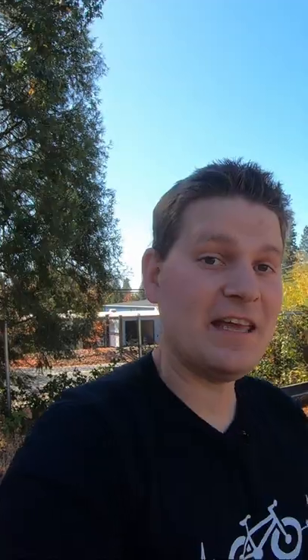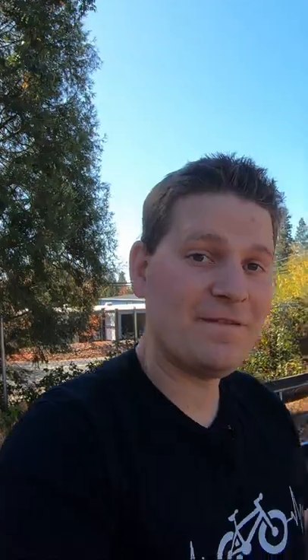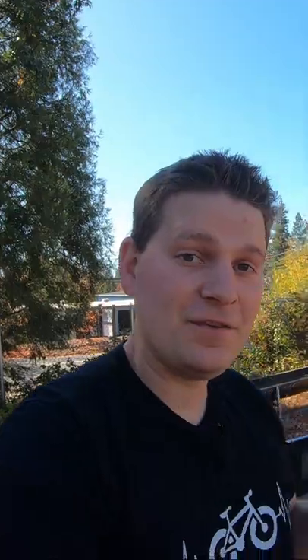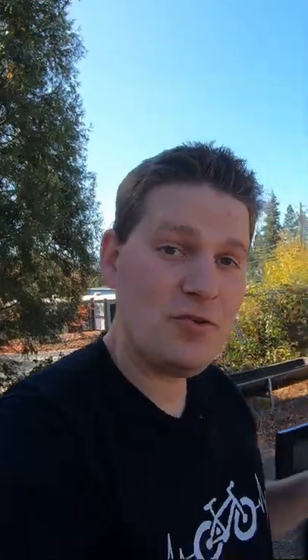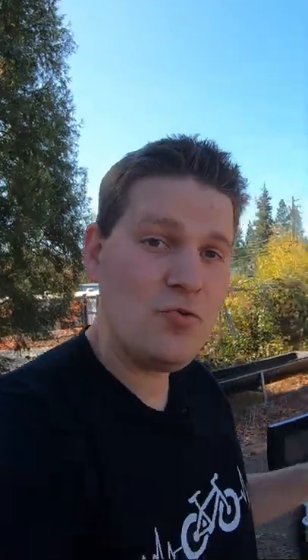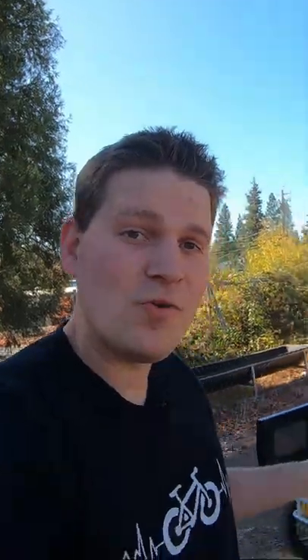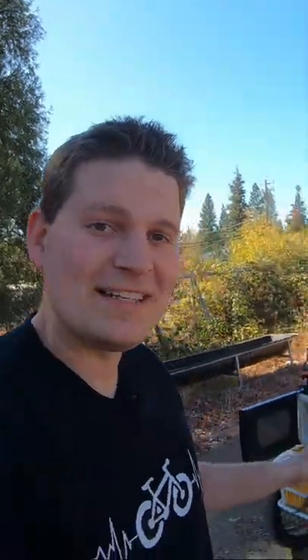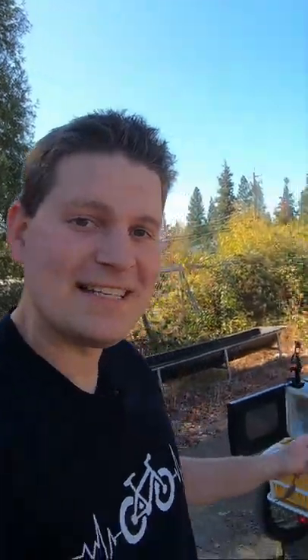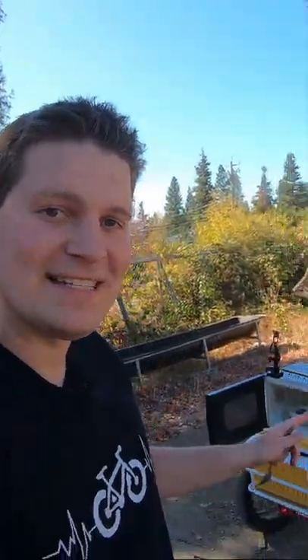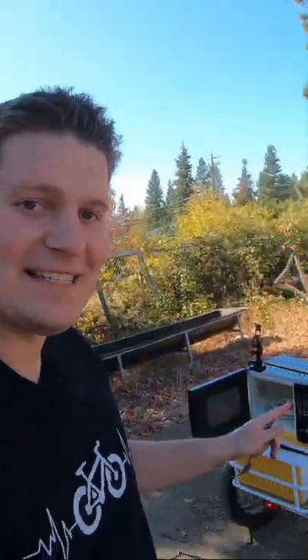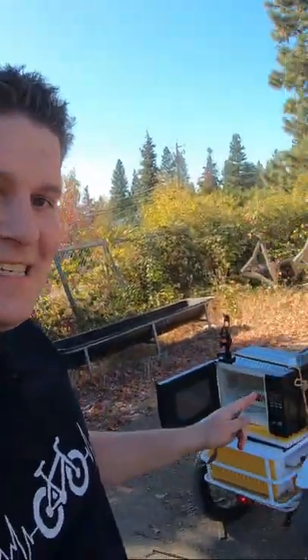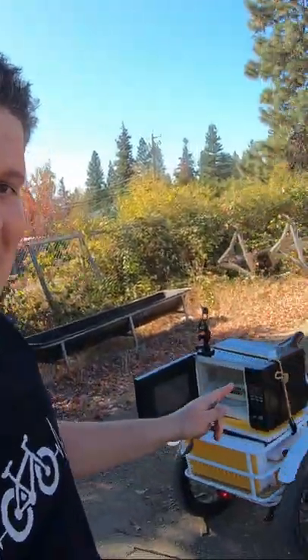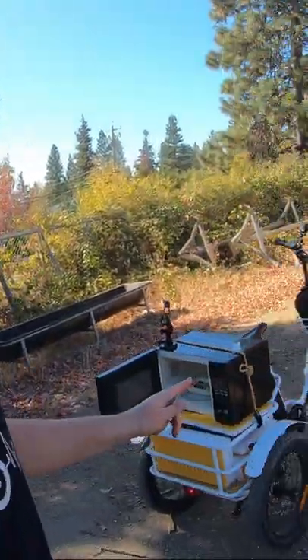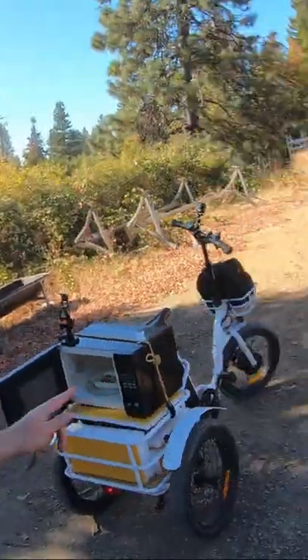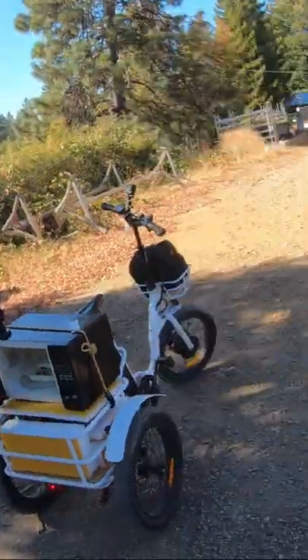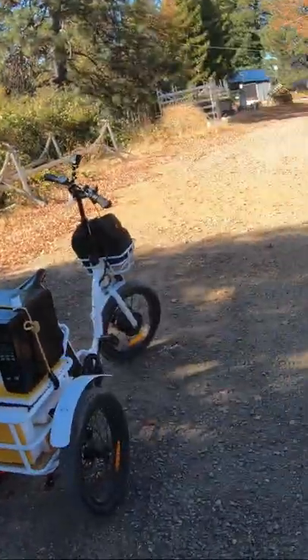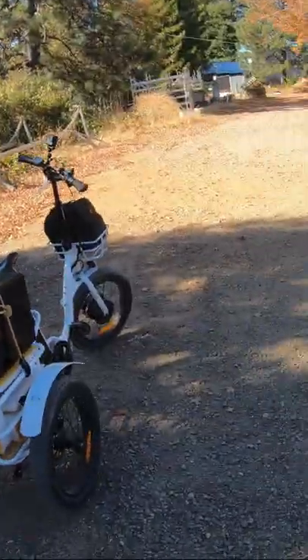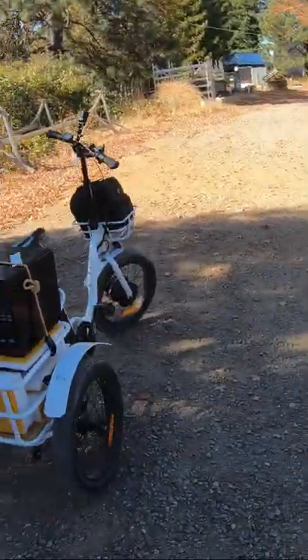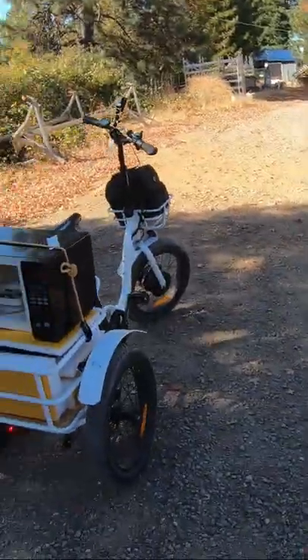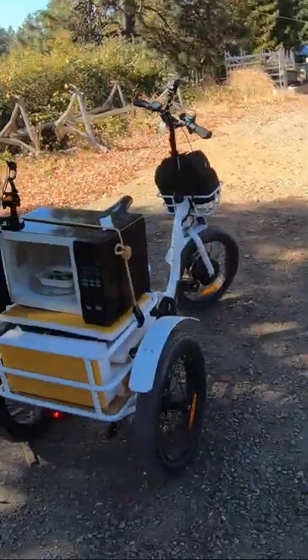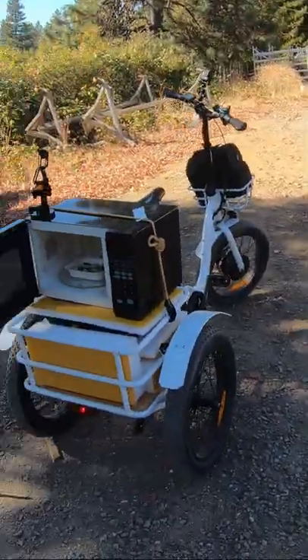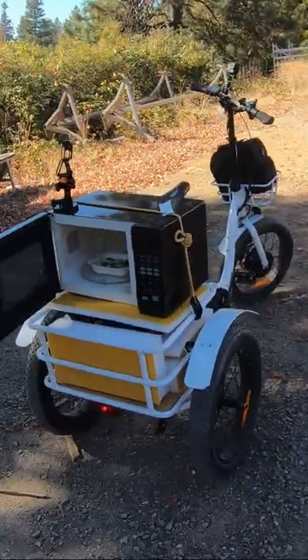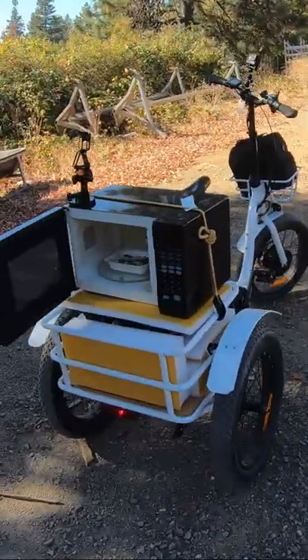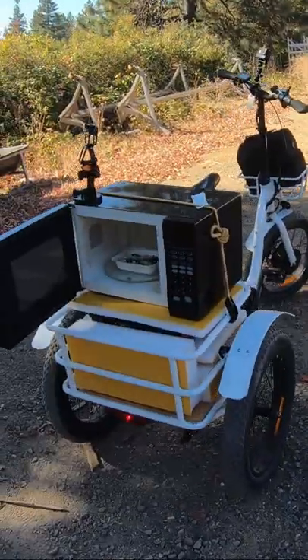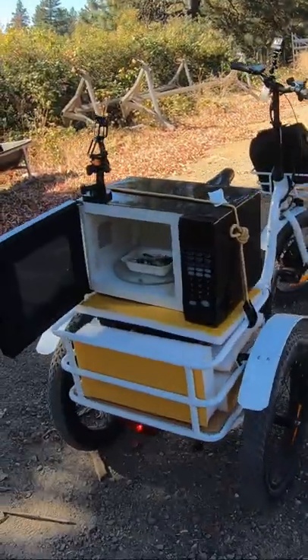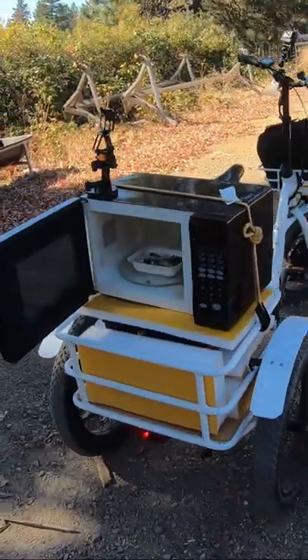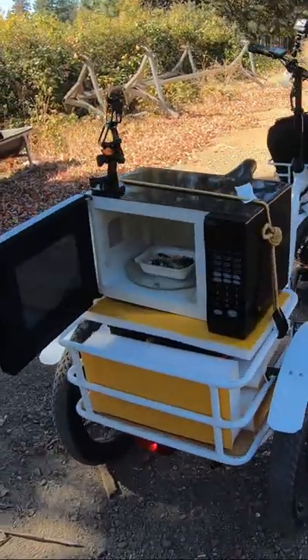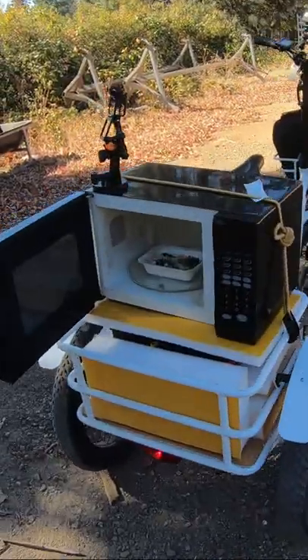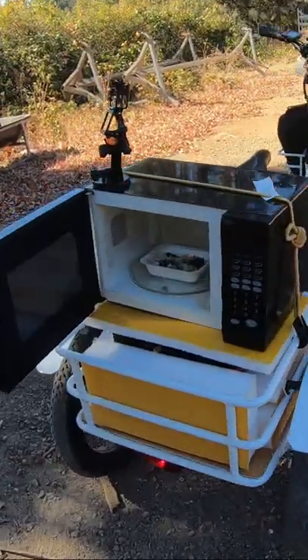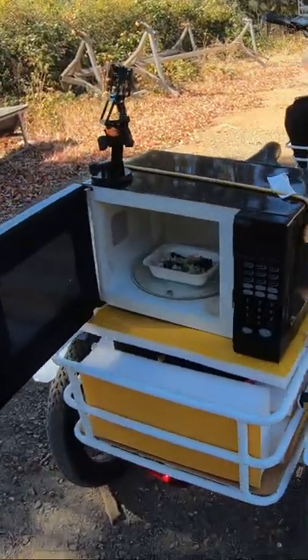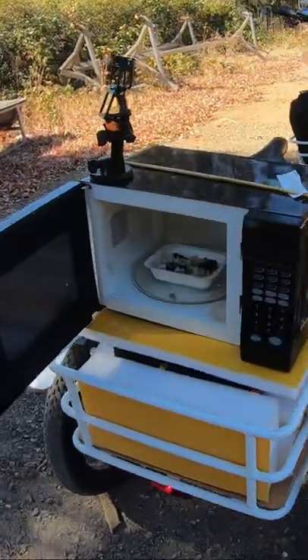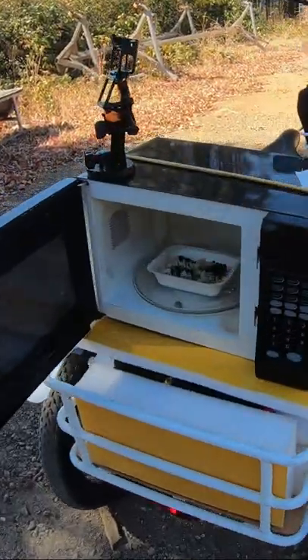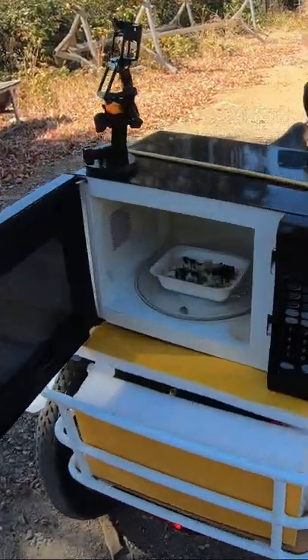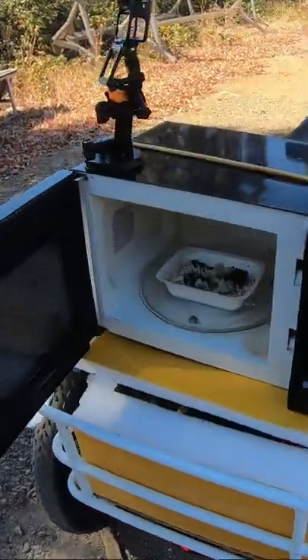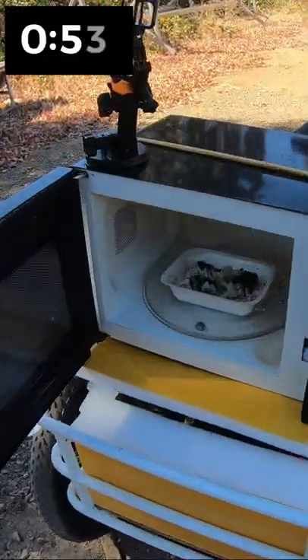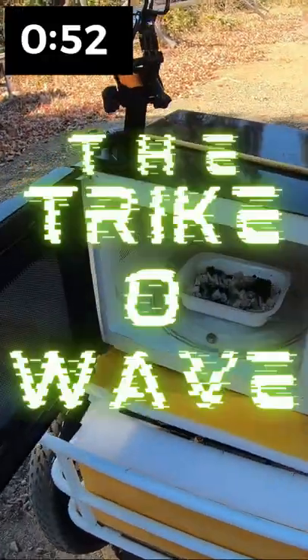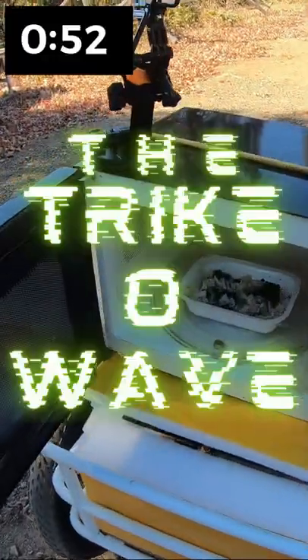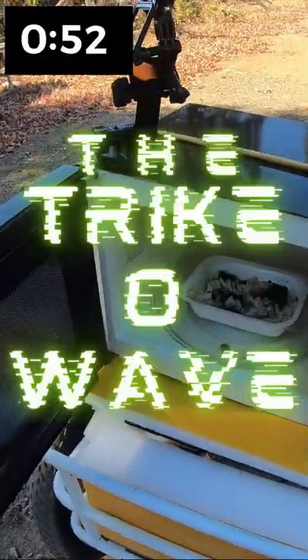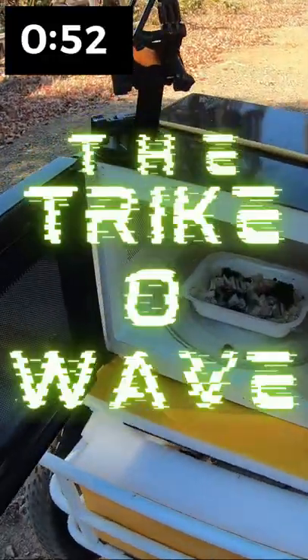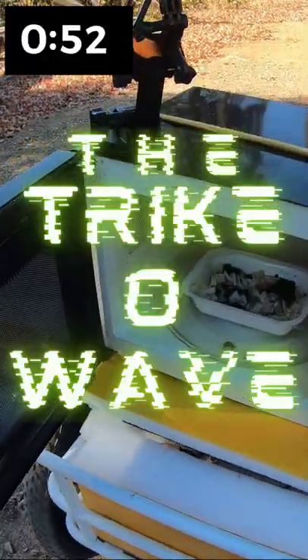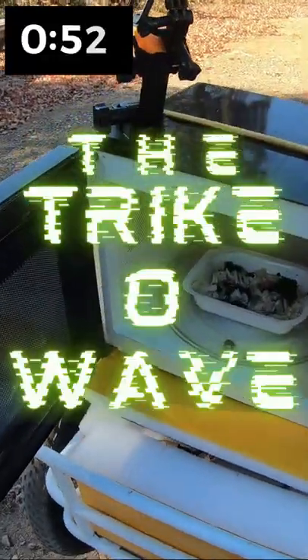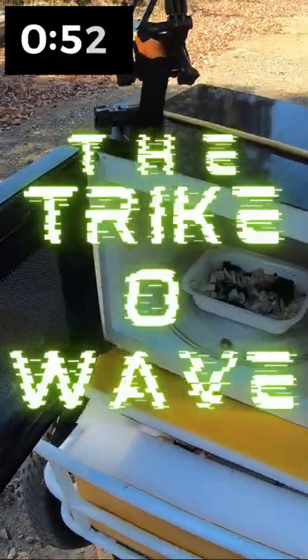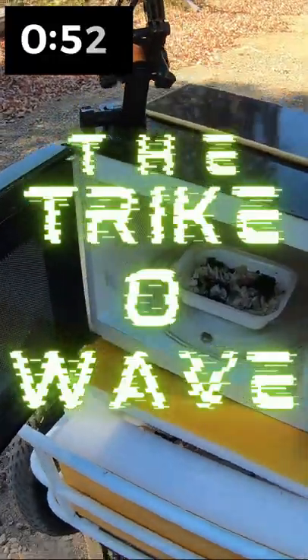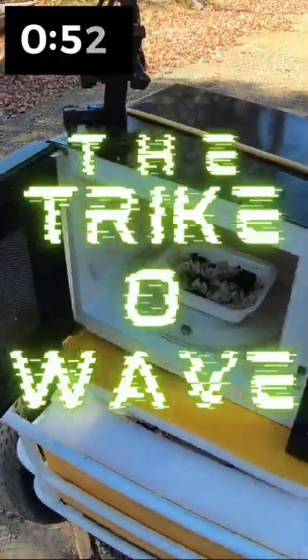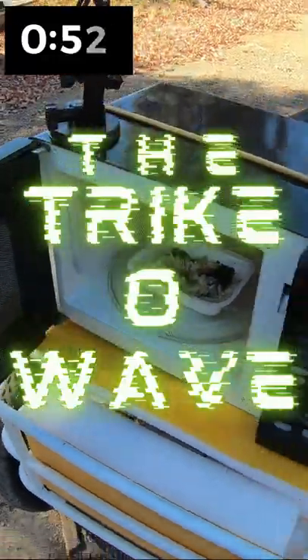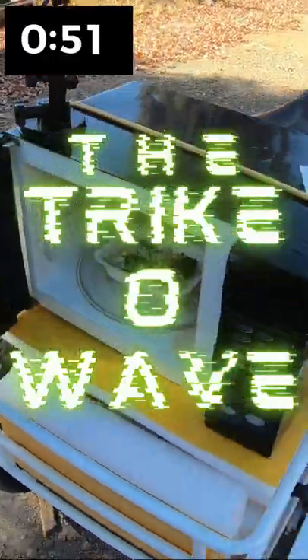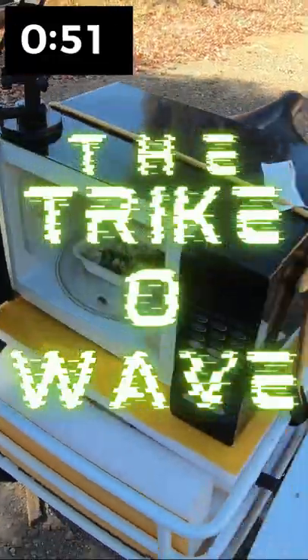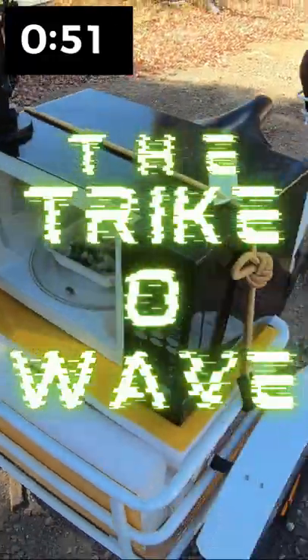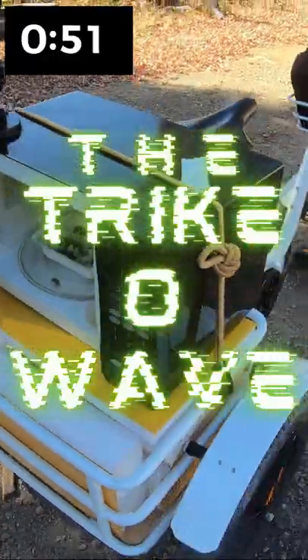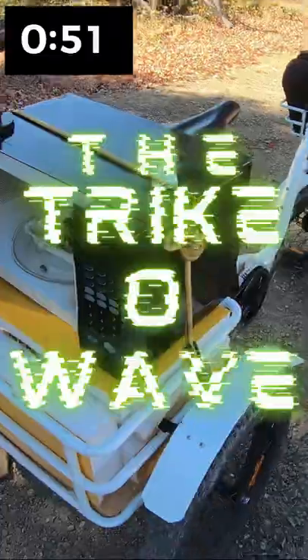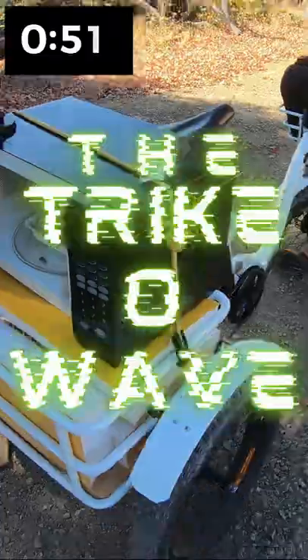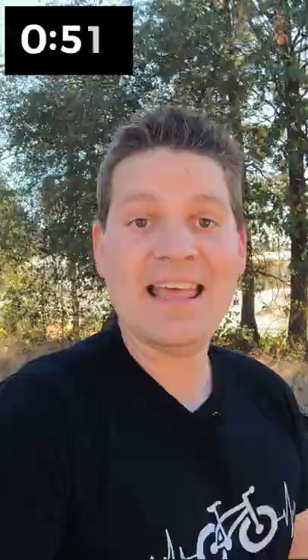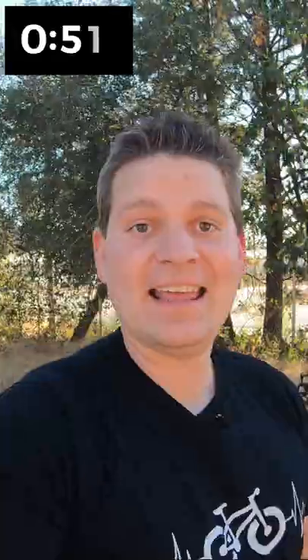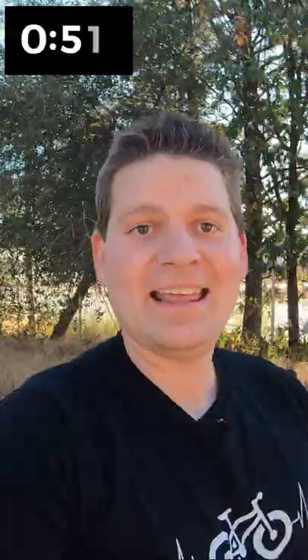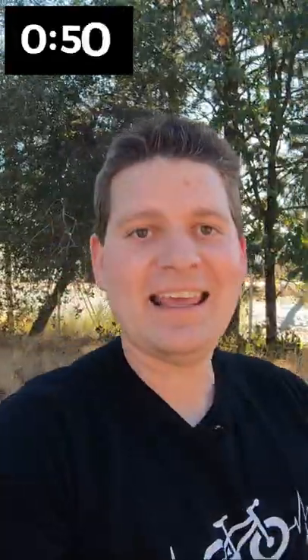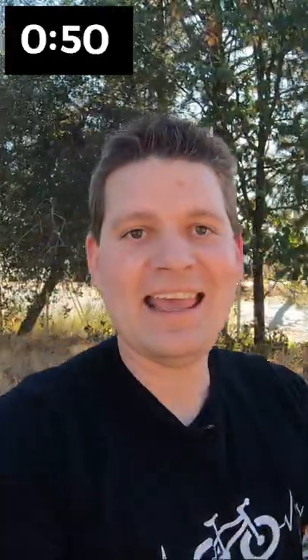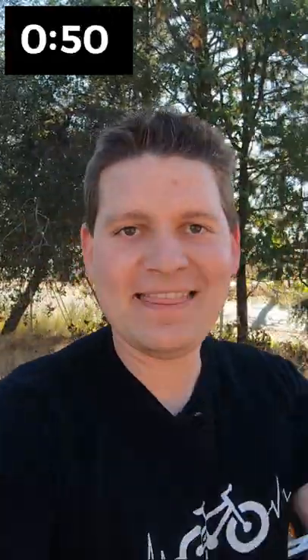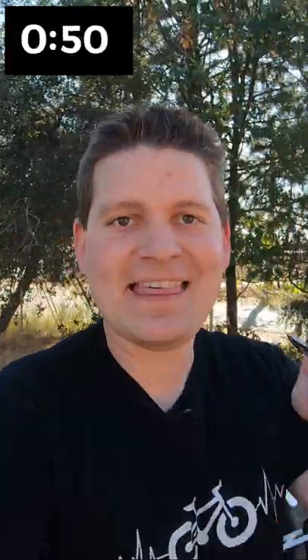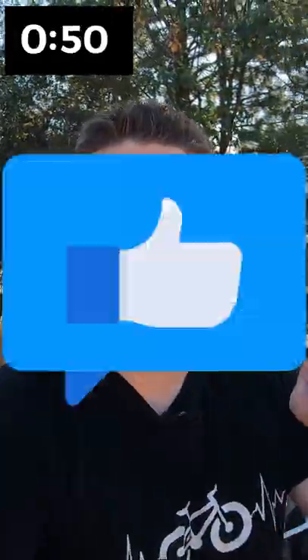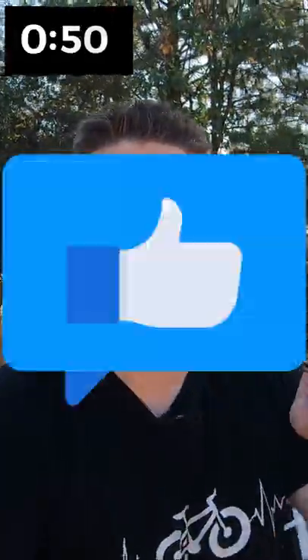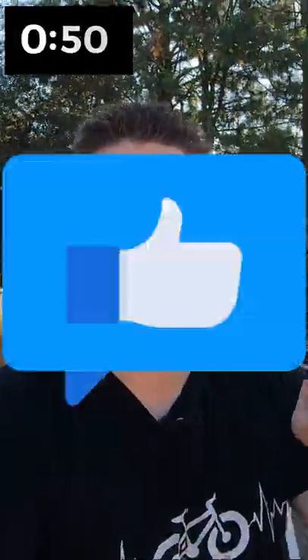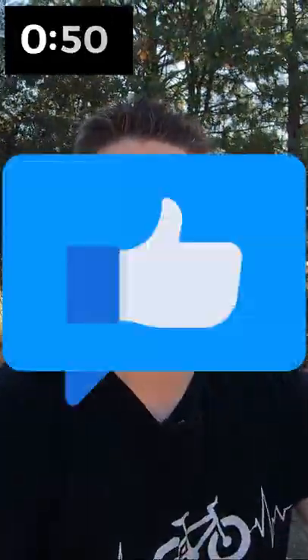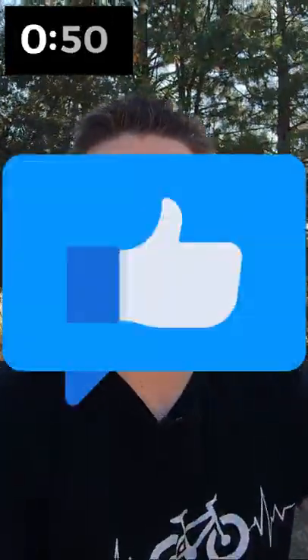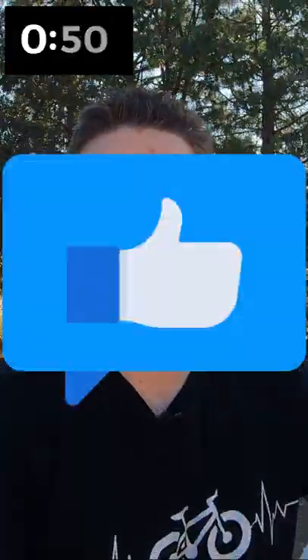If you want to see a working microwave on an electric trike, hit that like button.